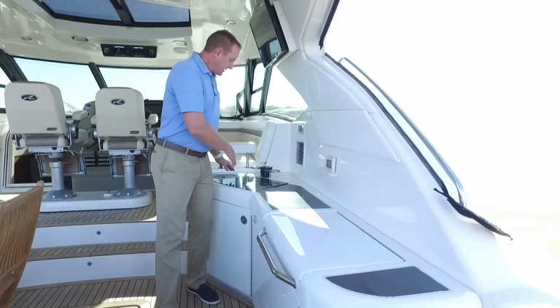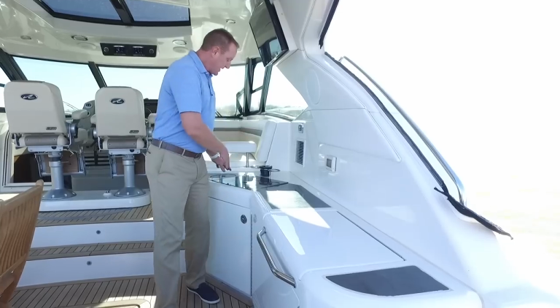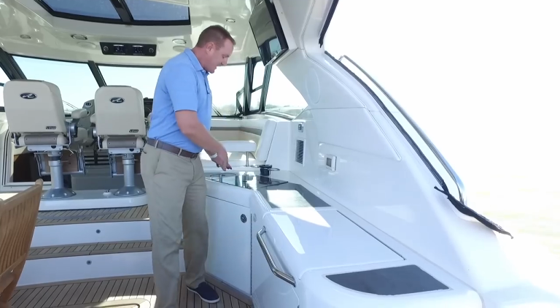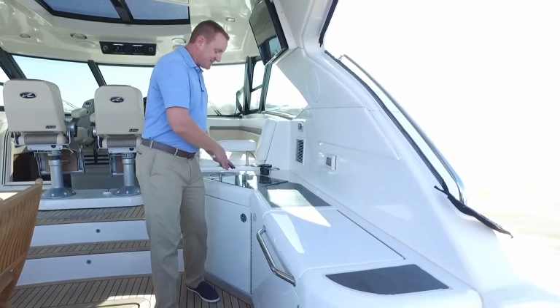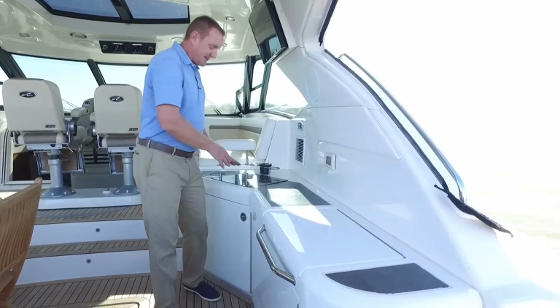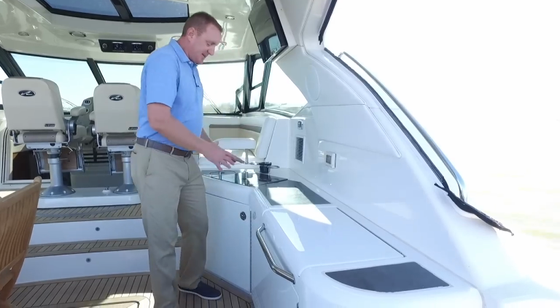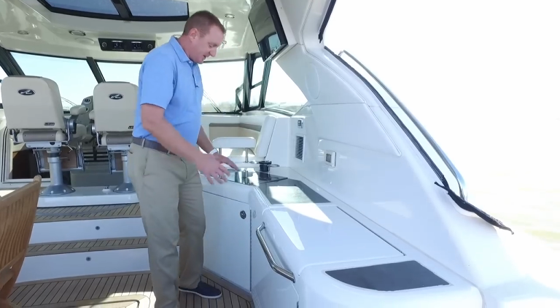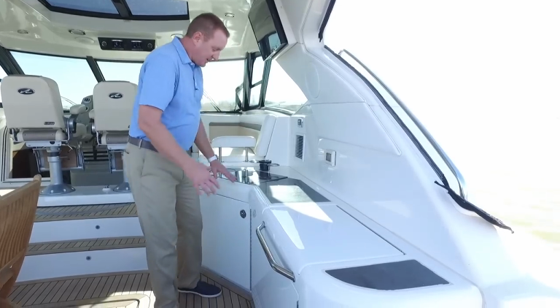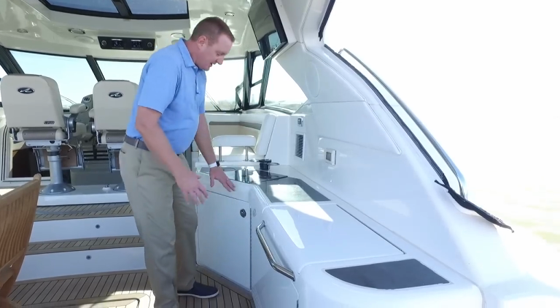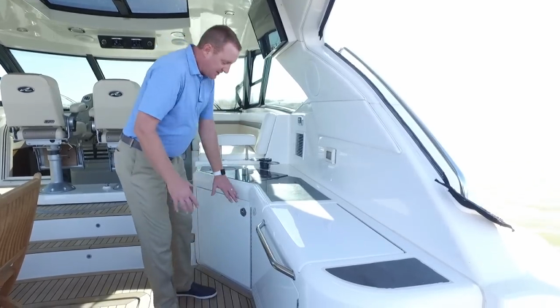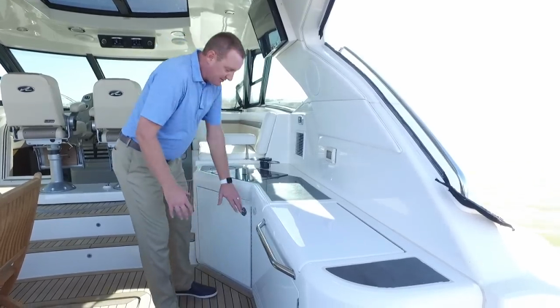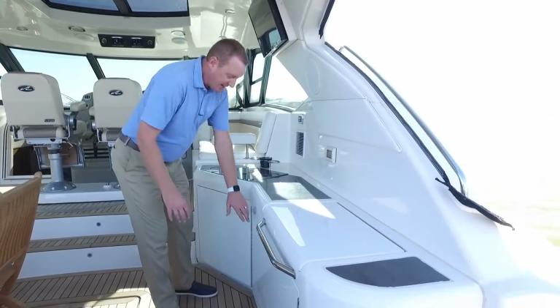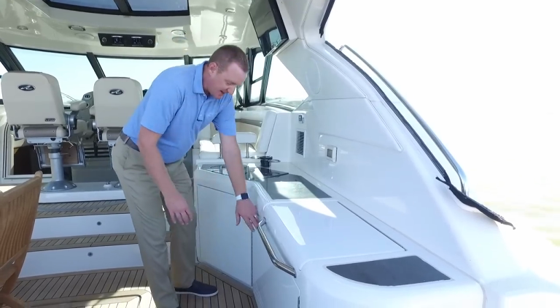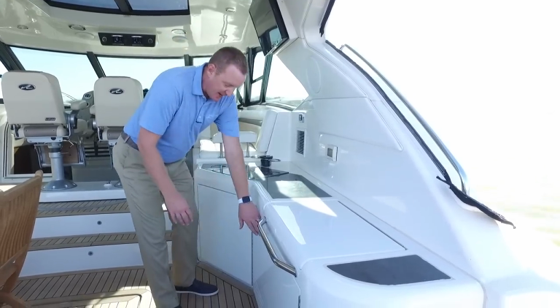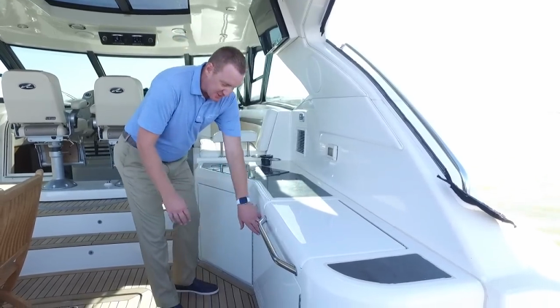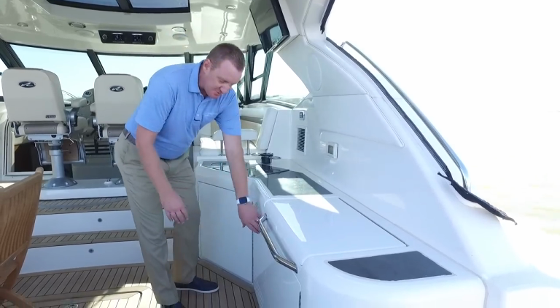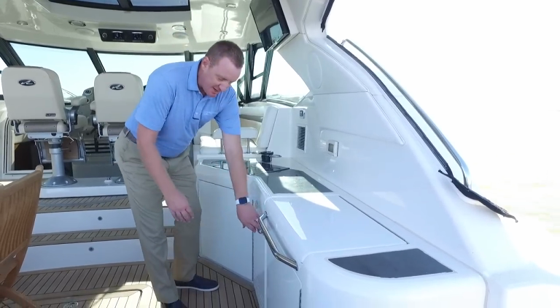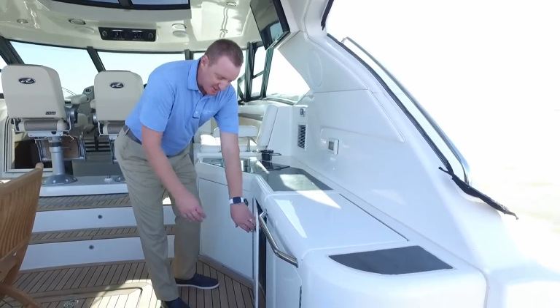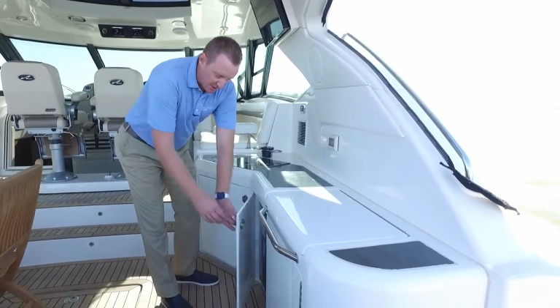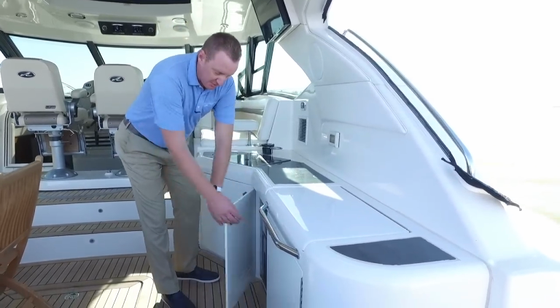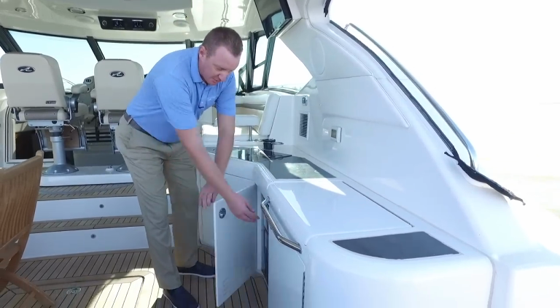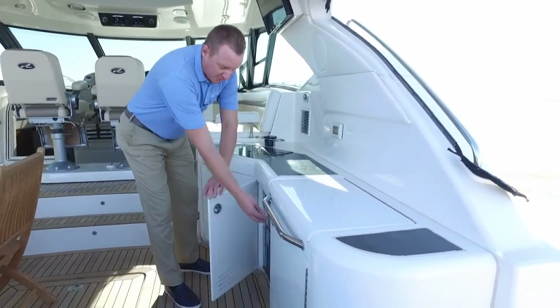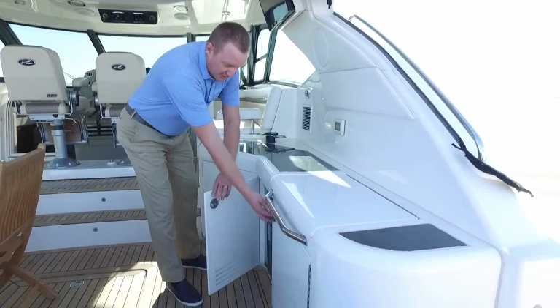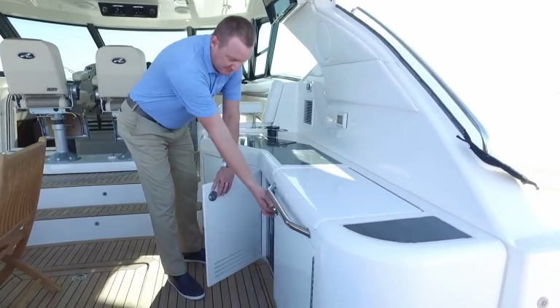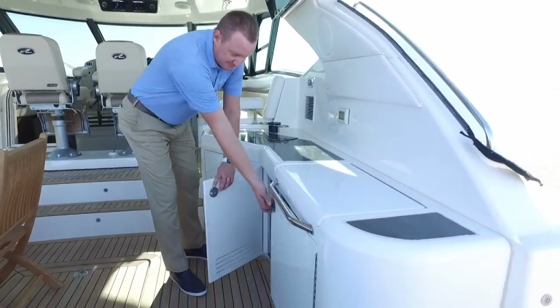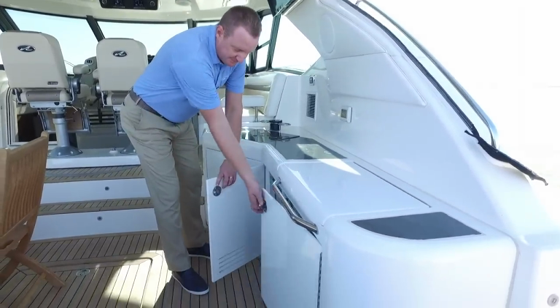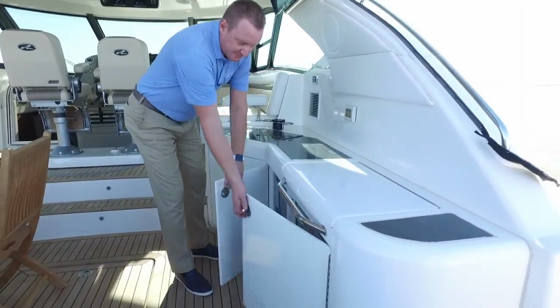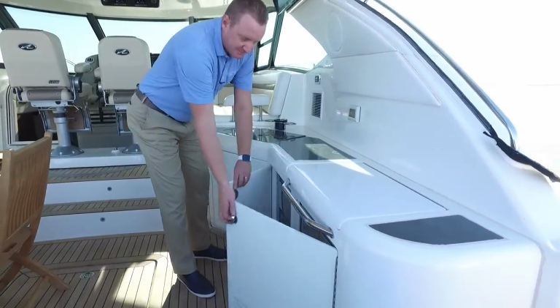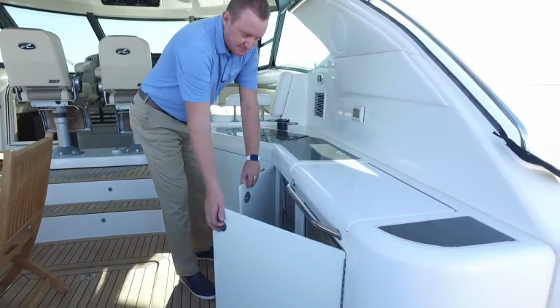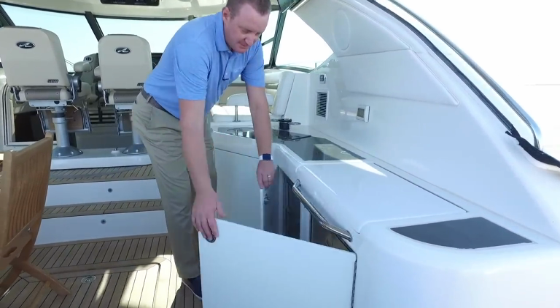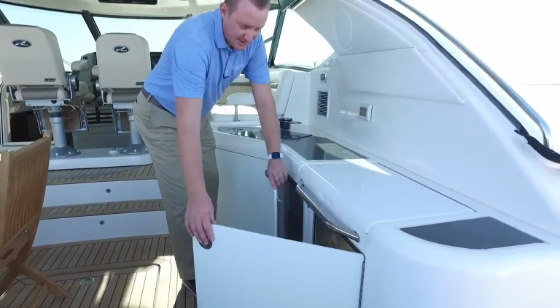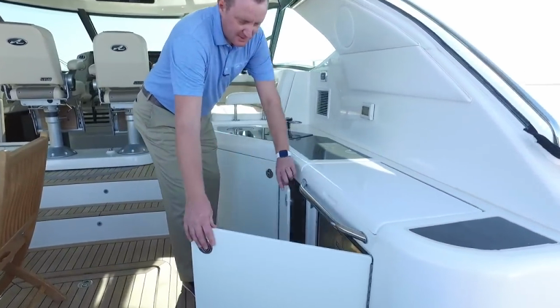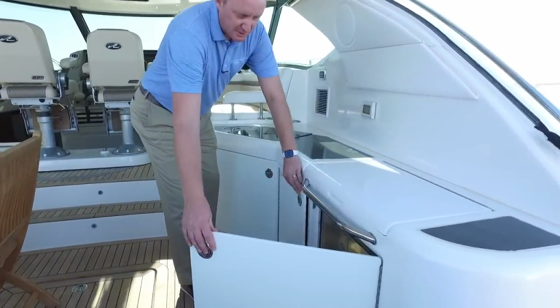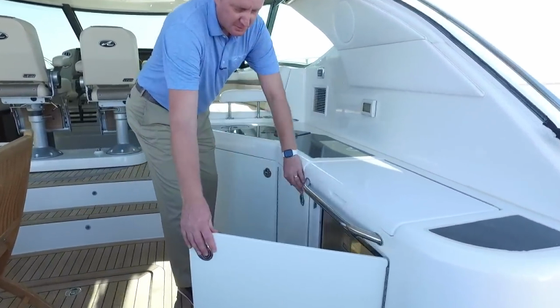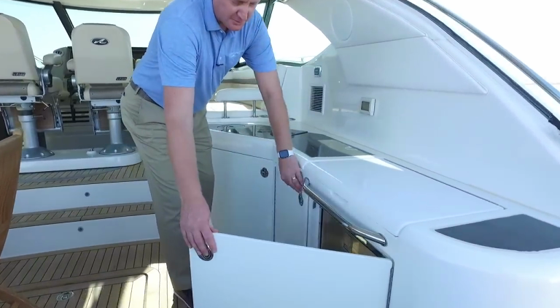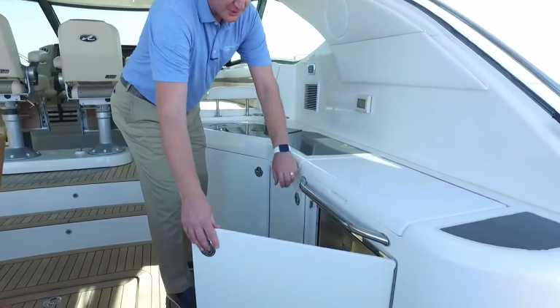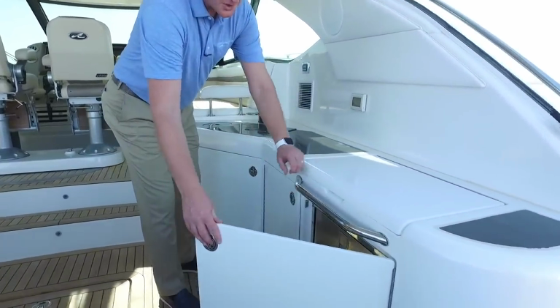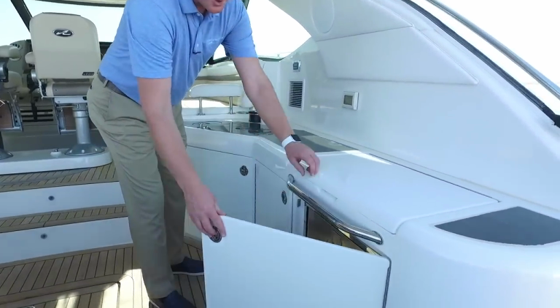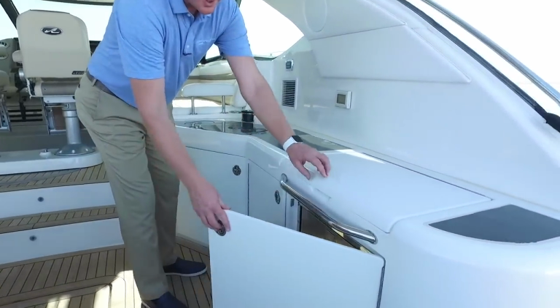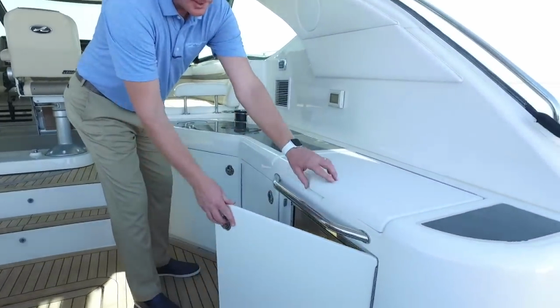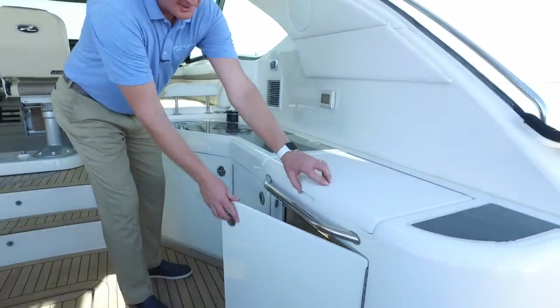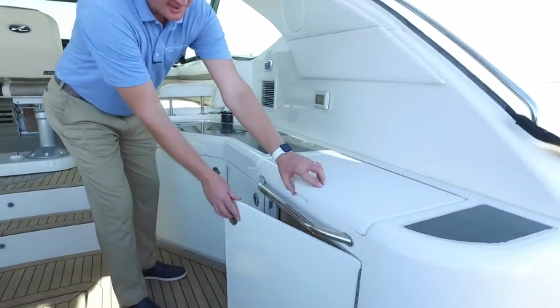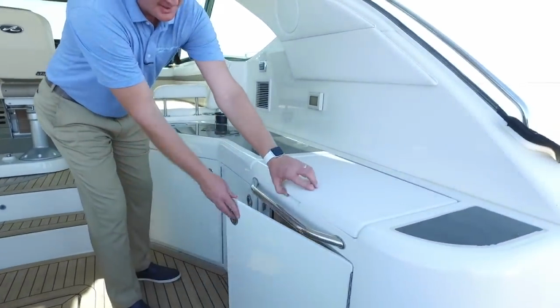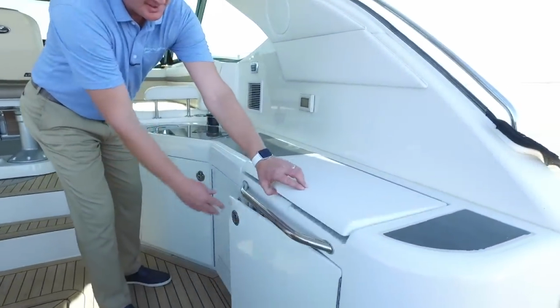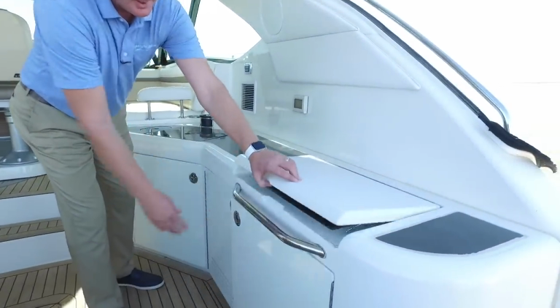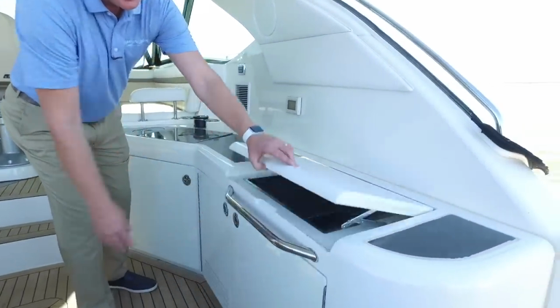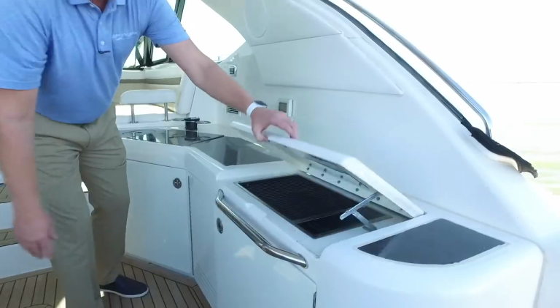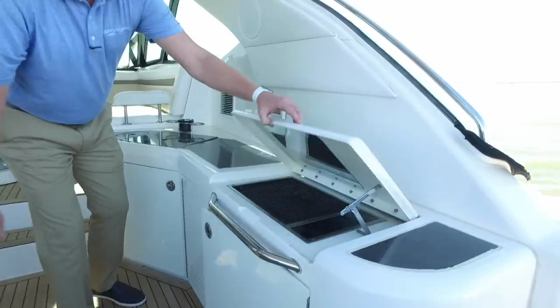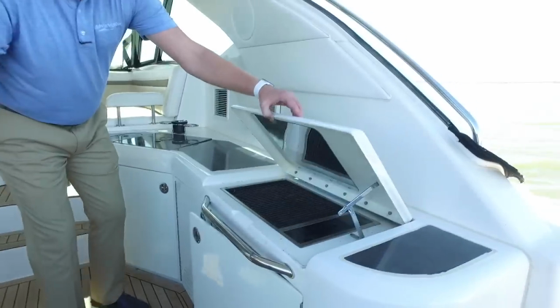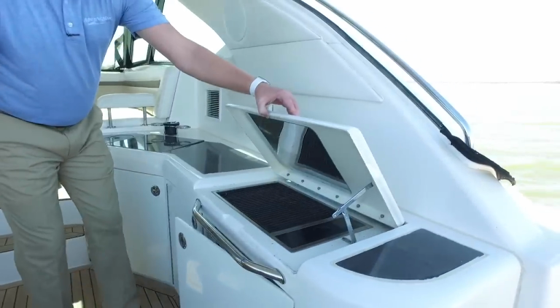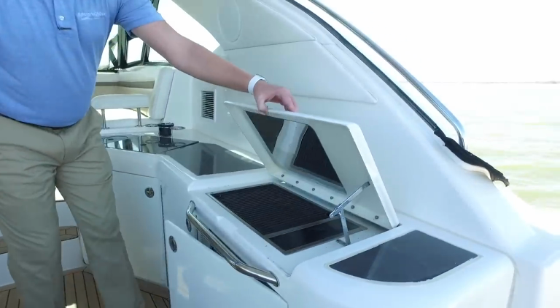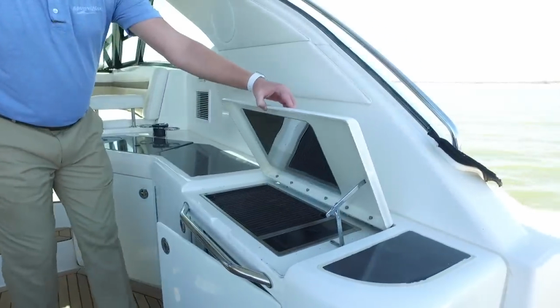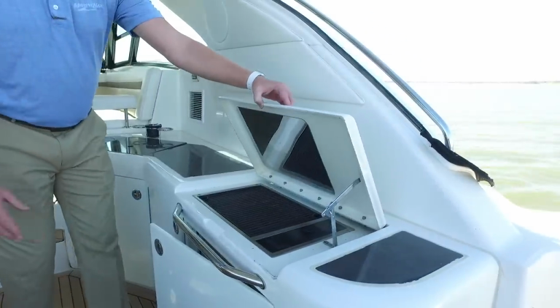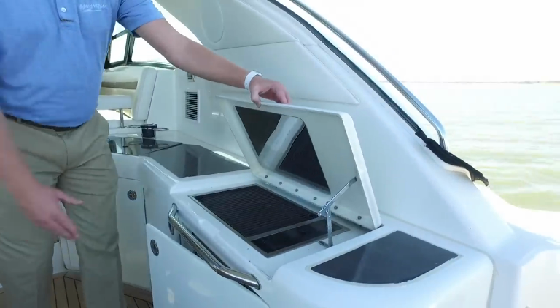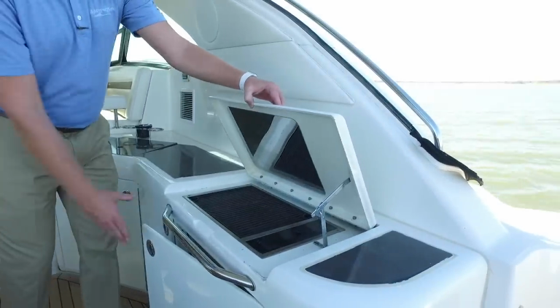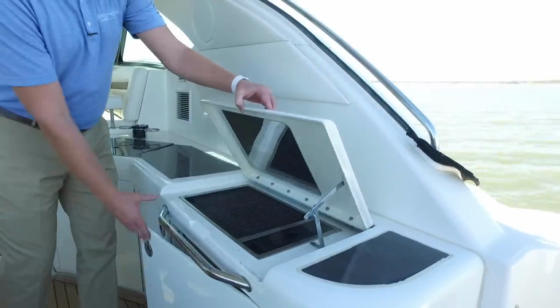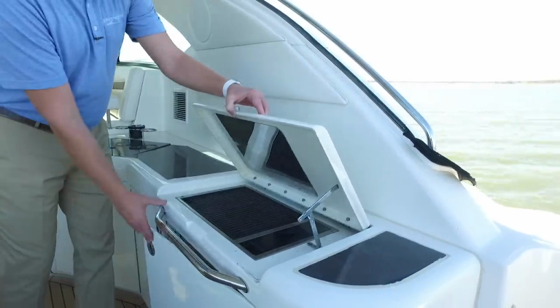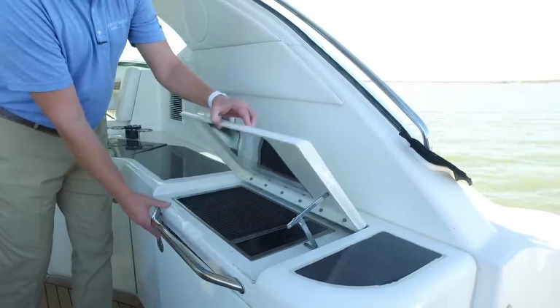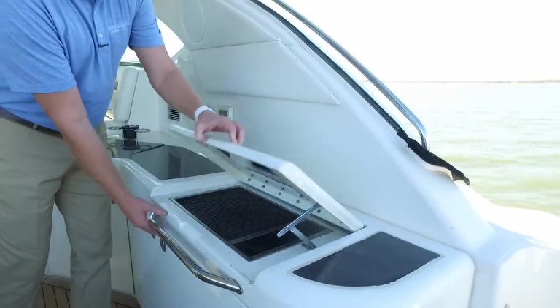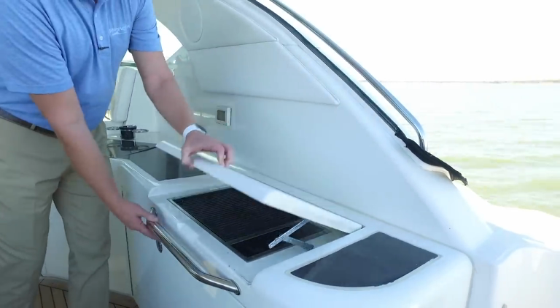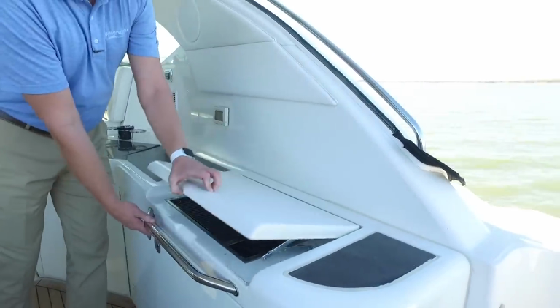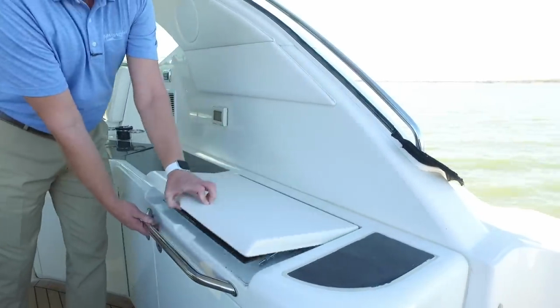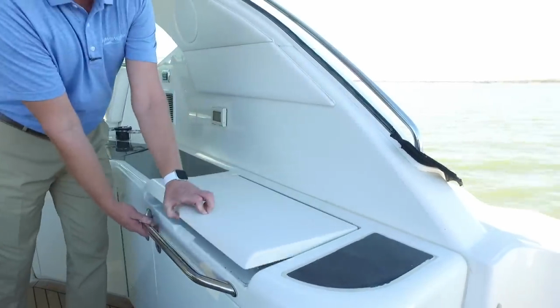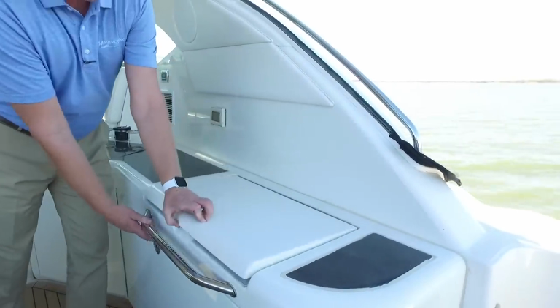You've got a sink, an ice maker on board, a refrigerator, and of course the Kenyon grill as well.